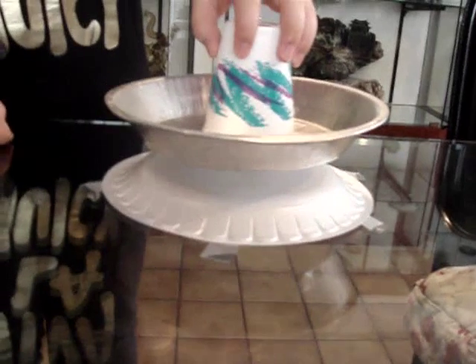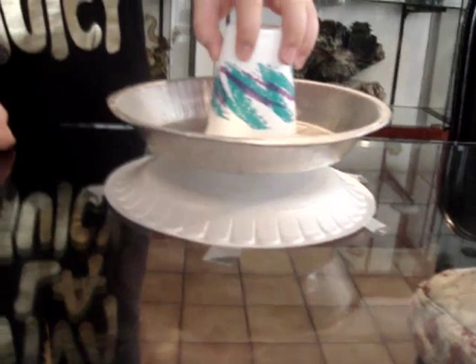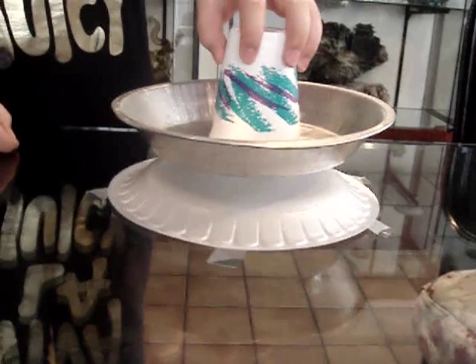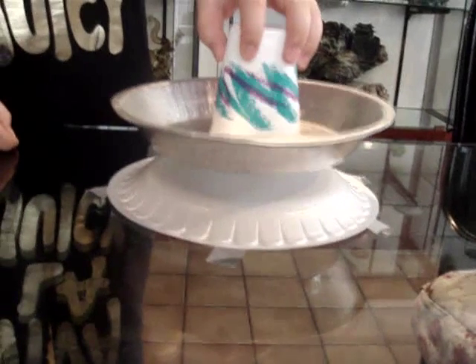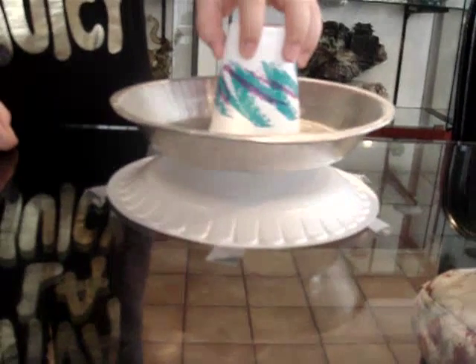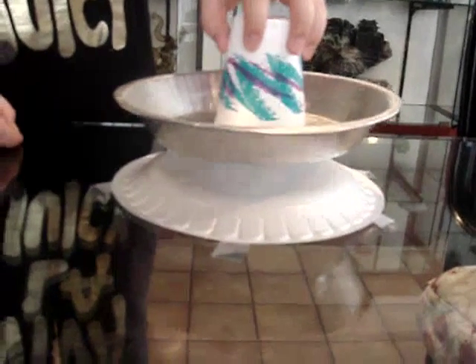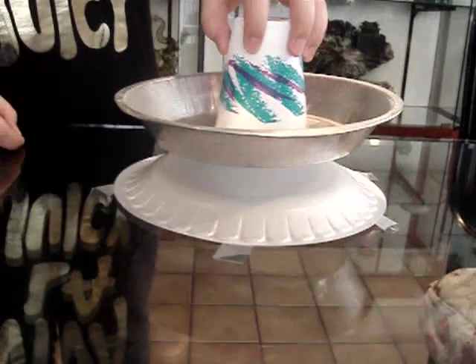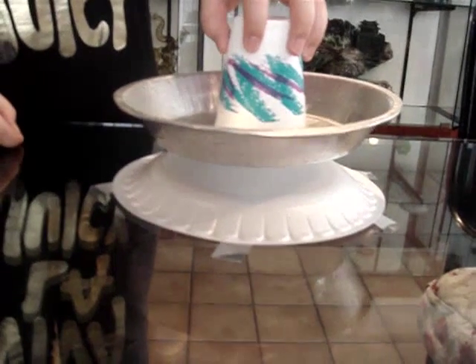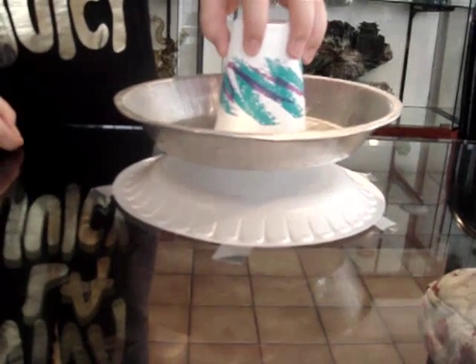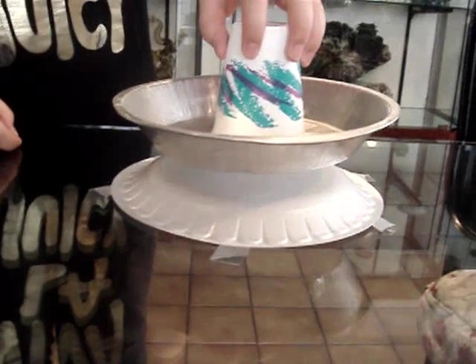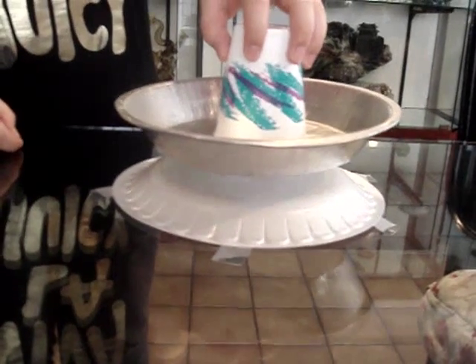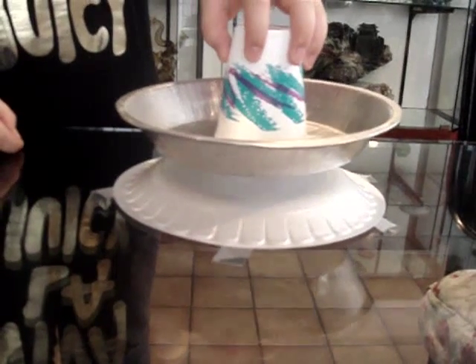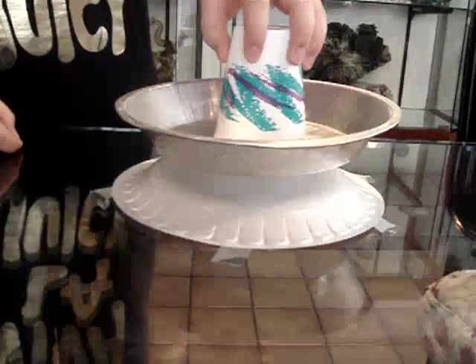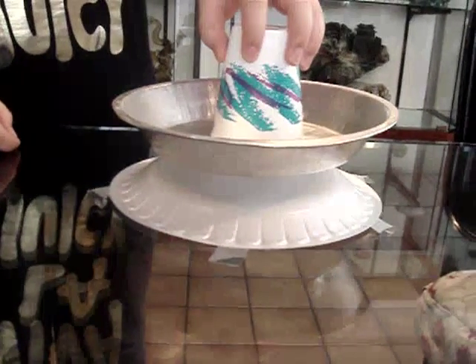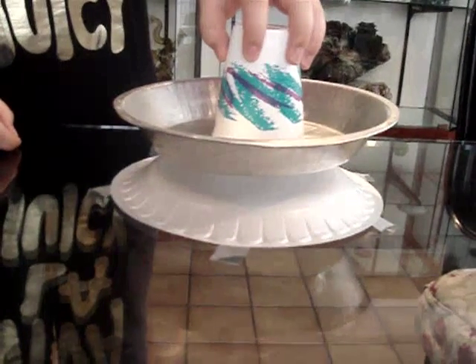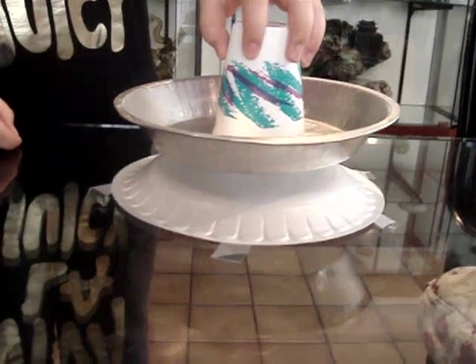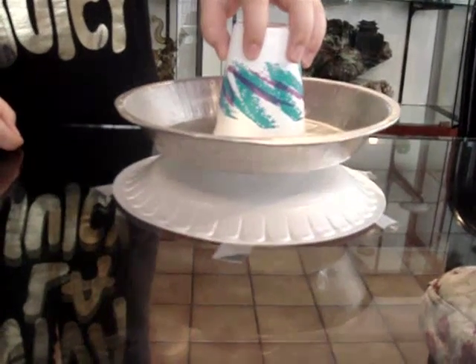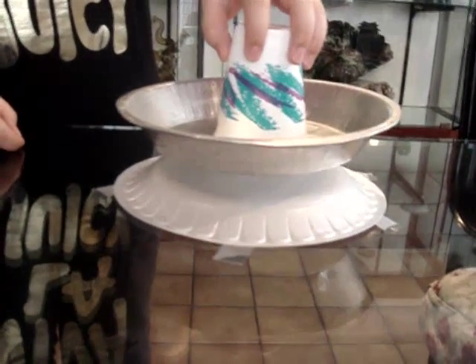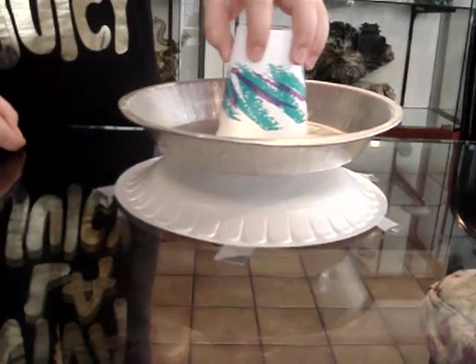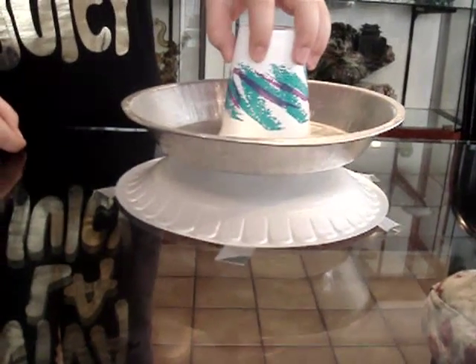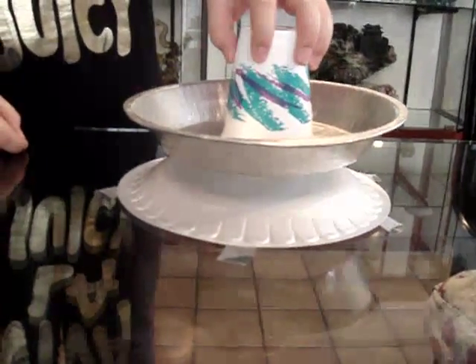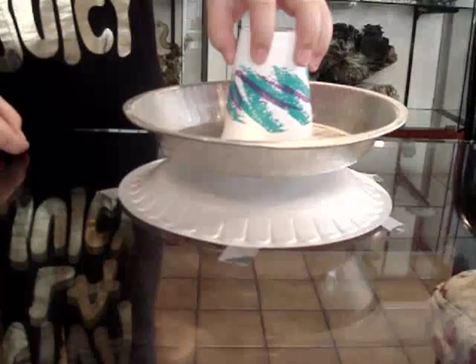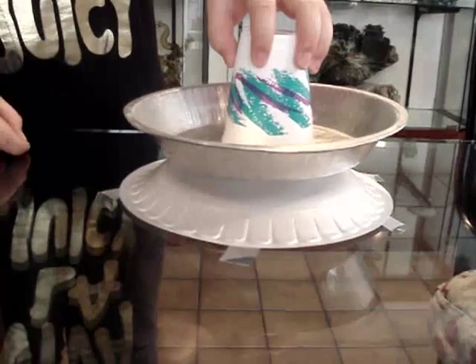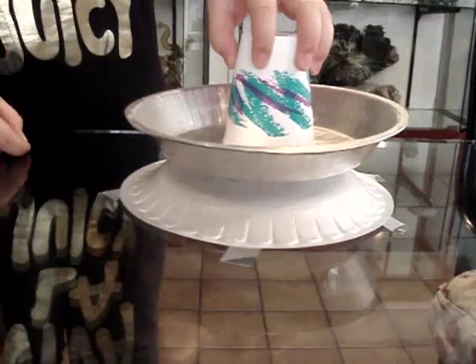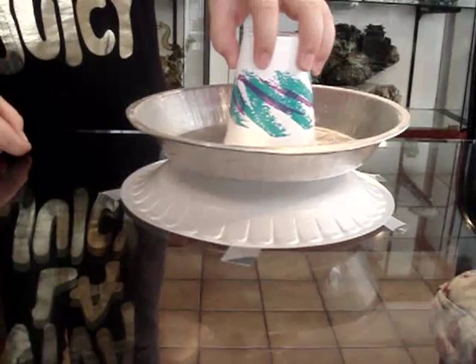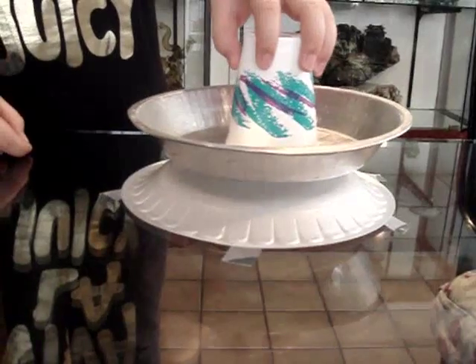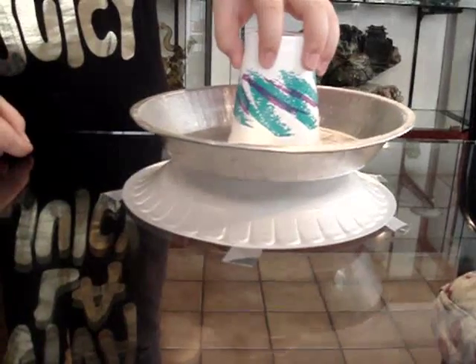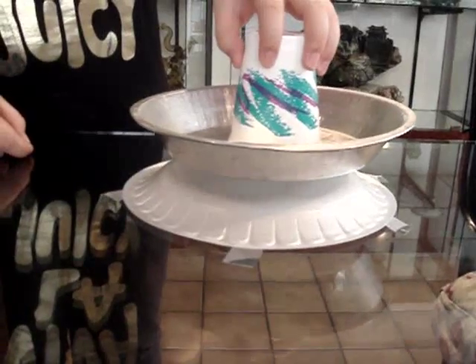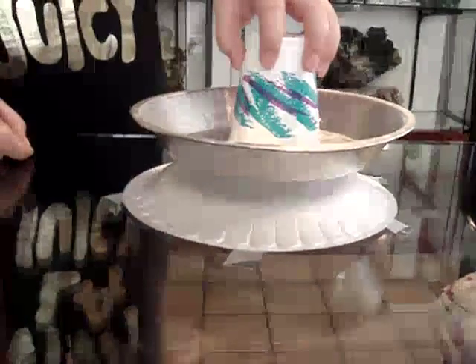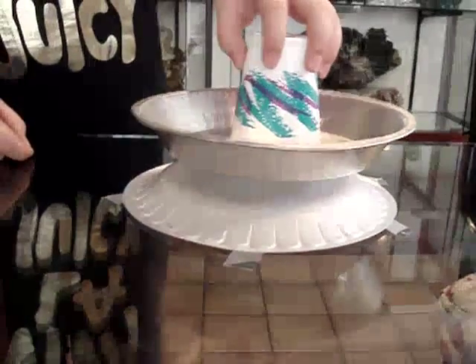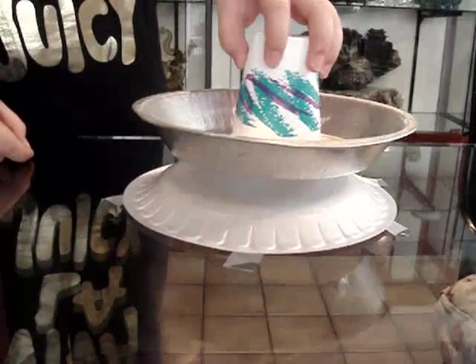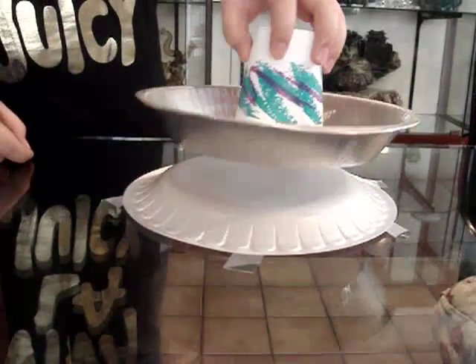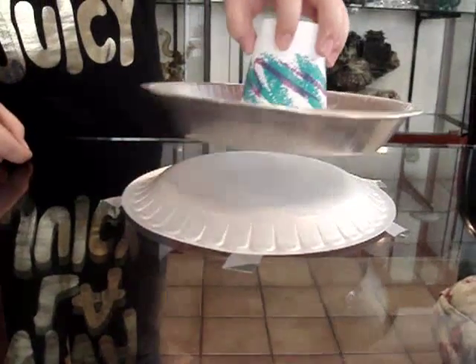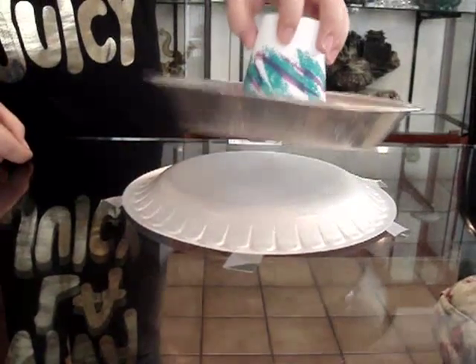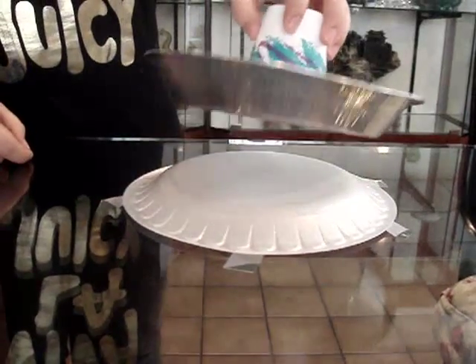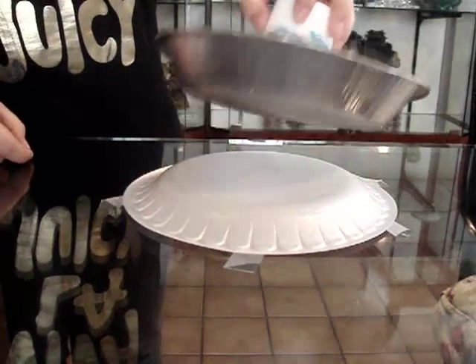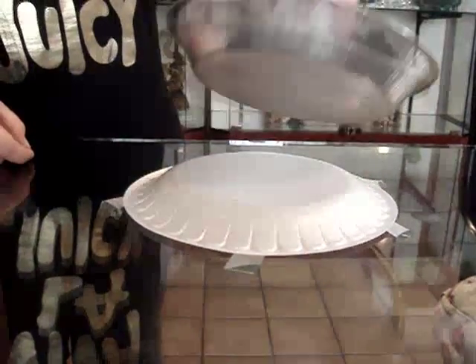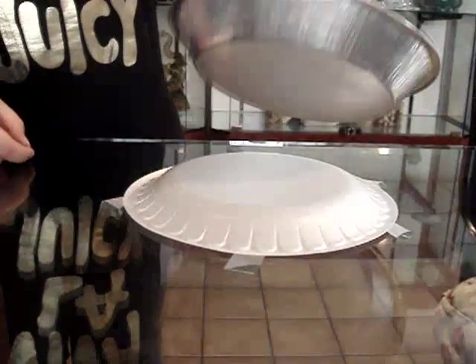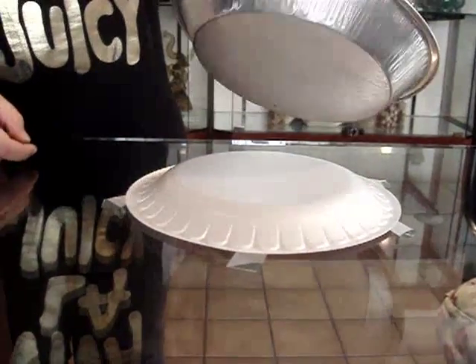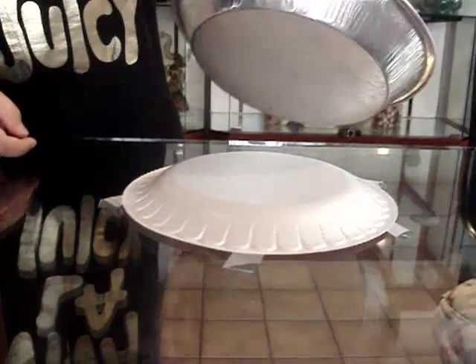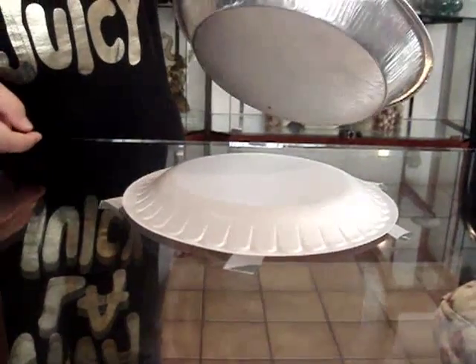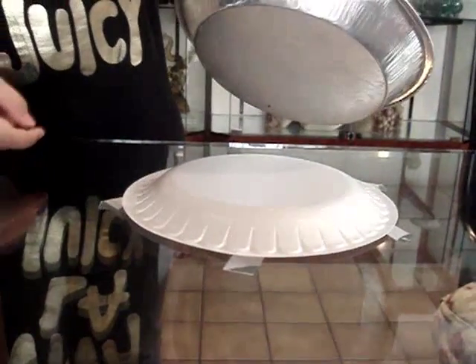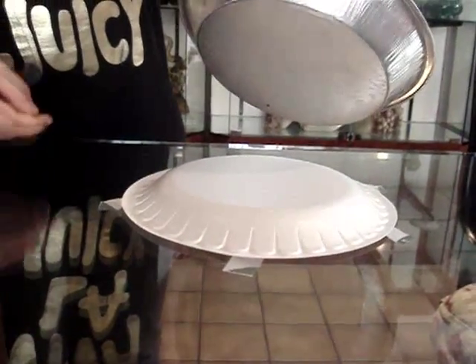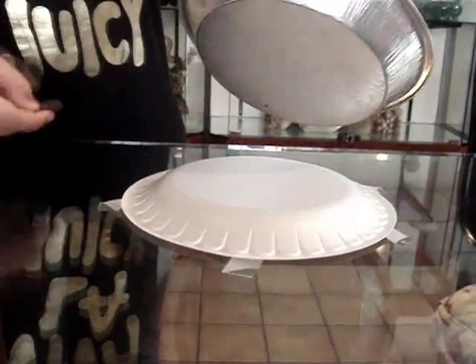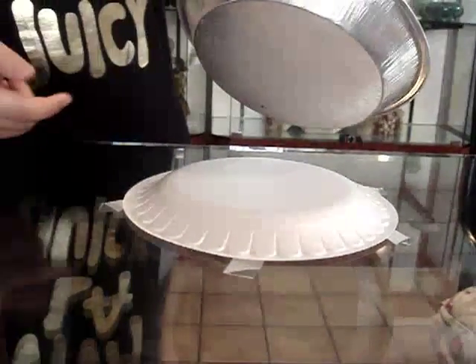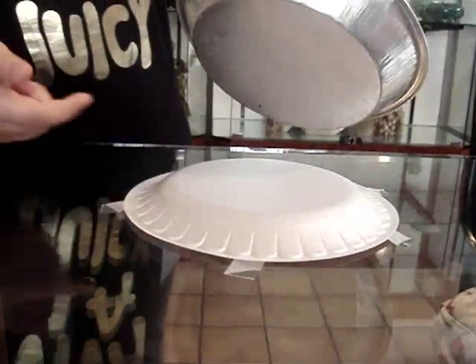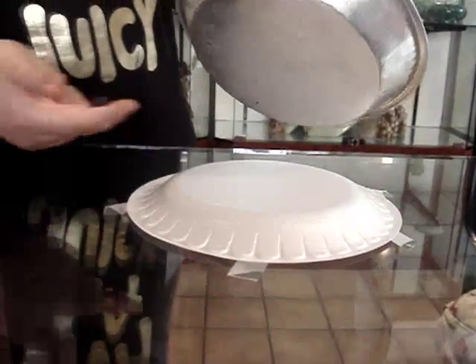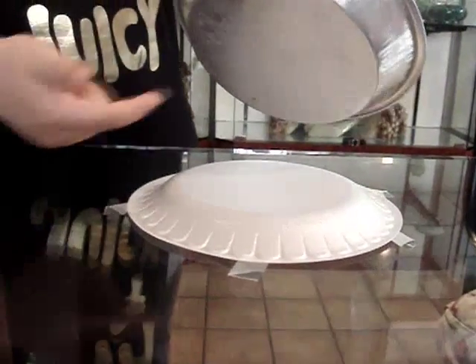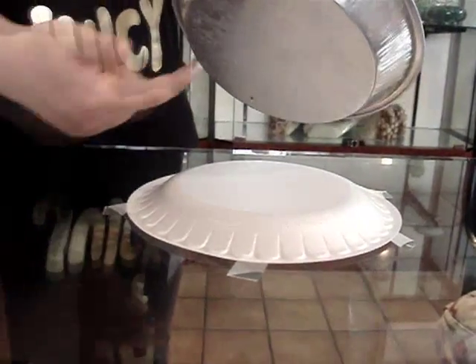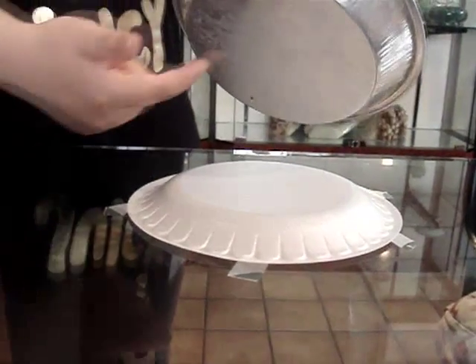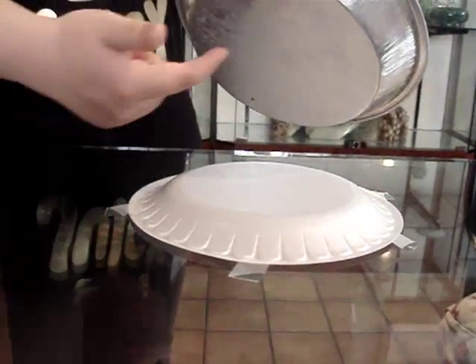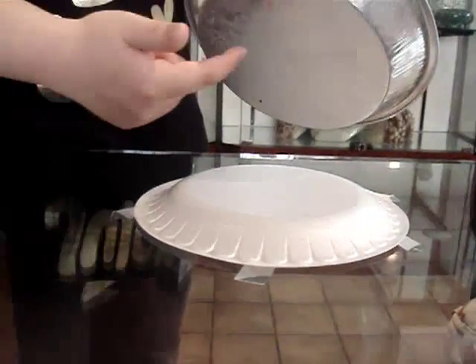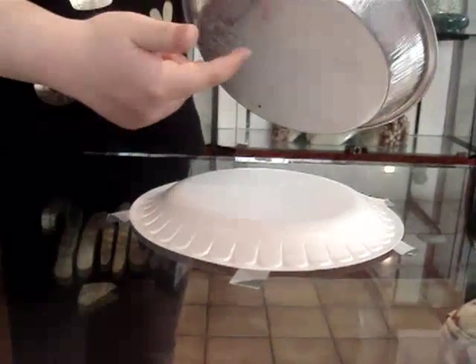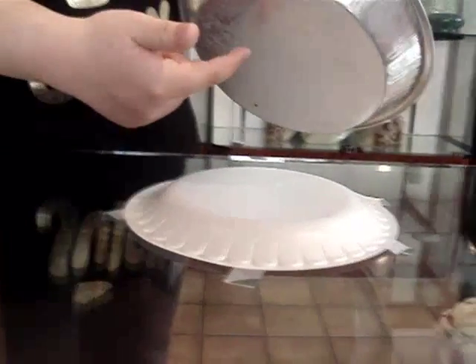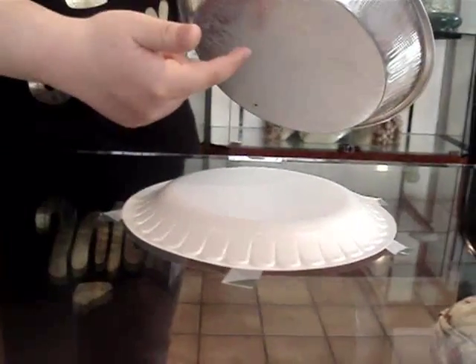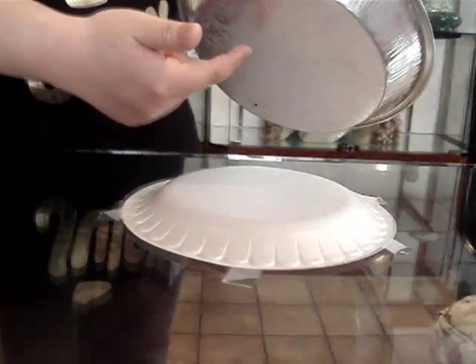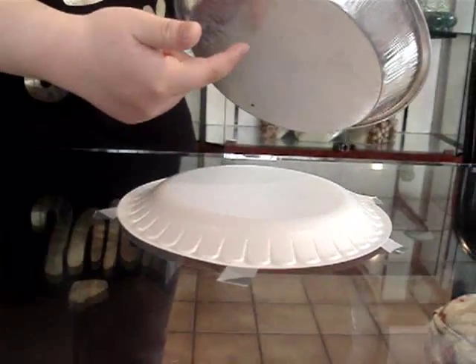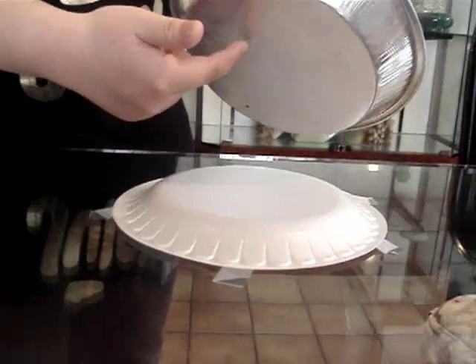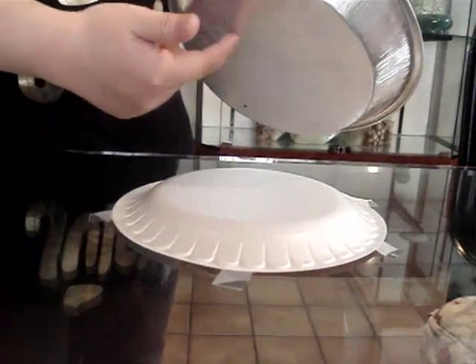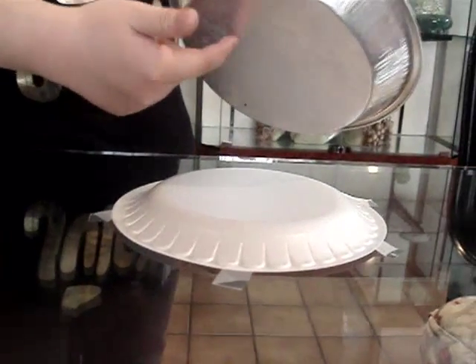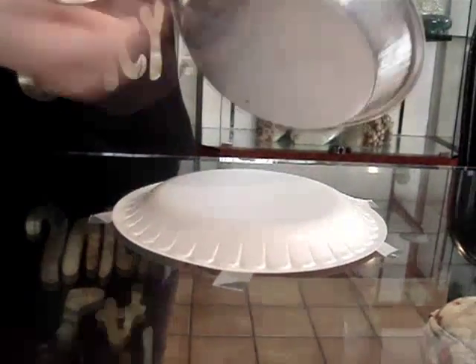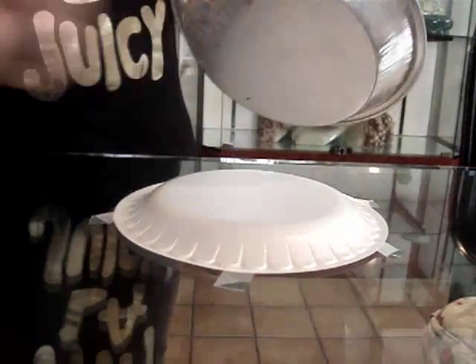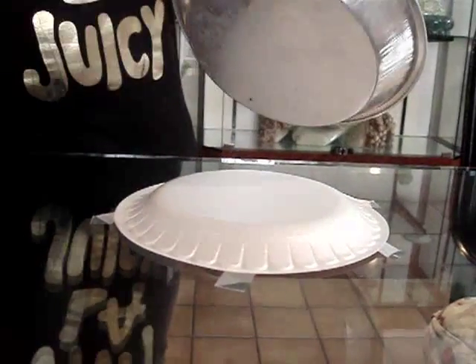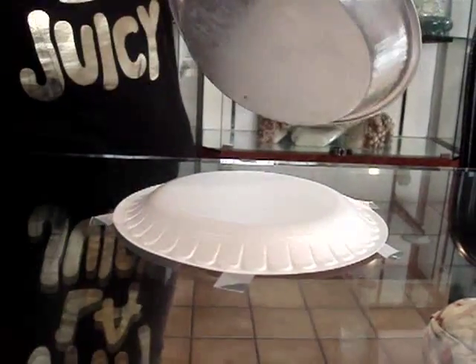Now pick up the pie pan, again only holding the cup, and touch the bottom of the pan. At this time, a shock will occur. Ouch.